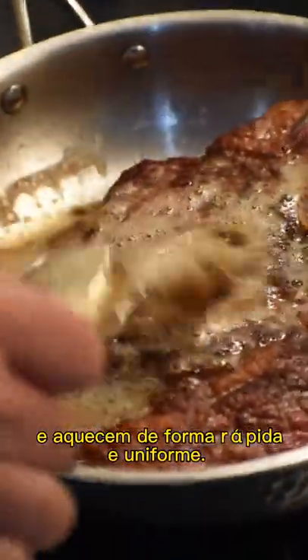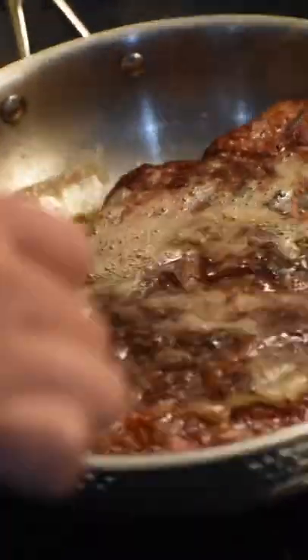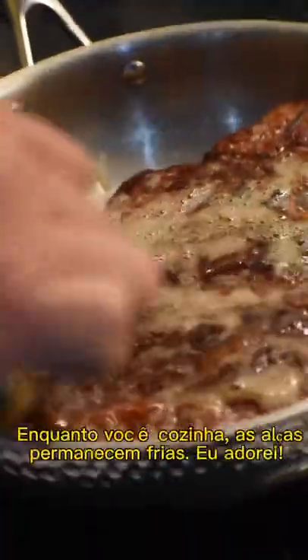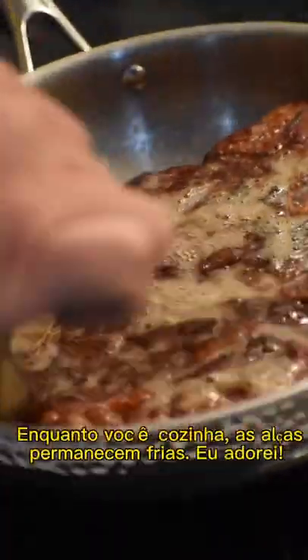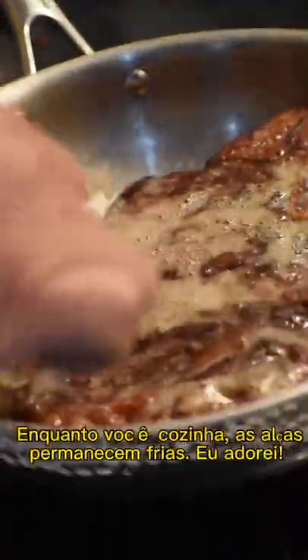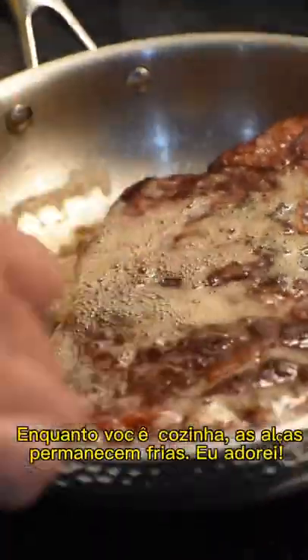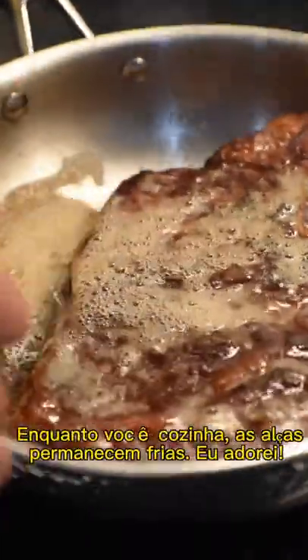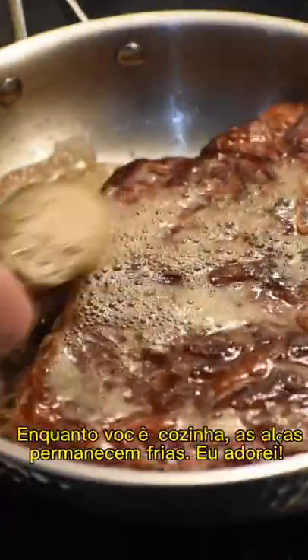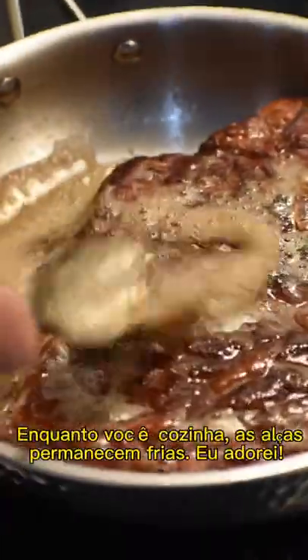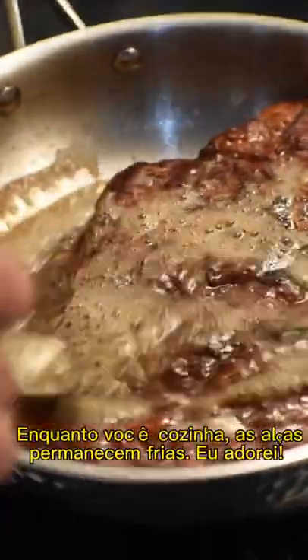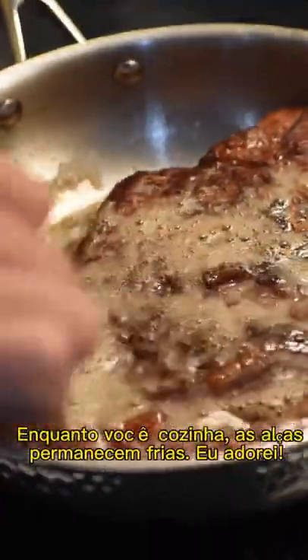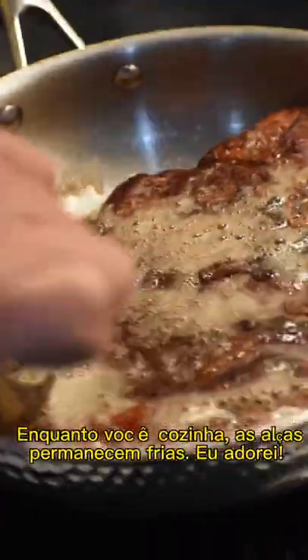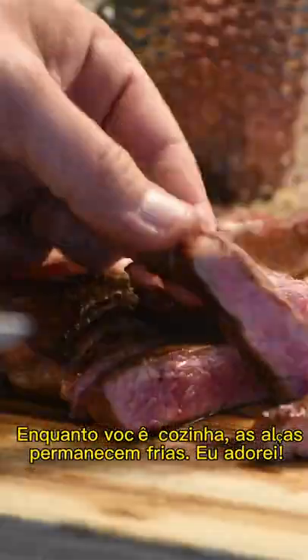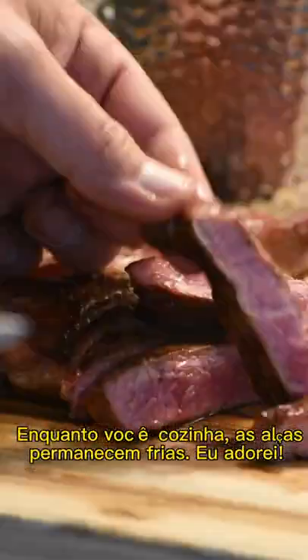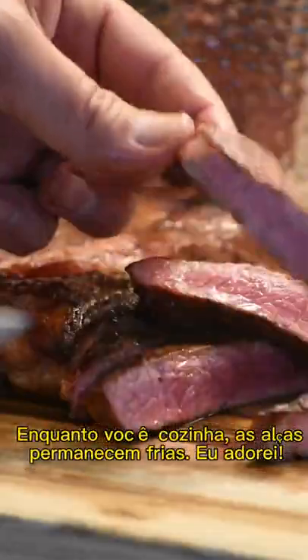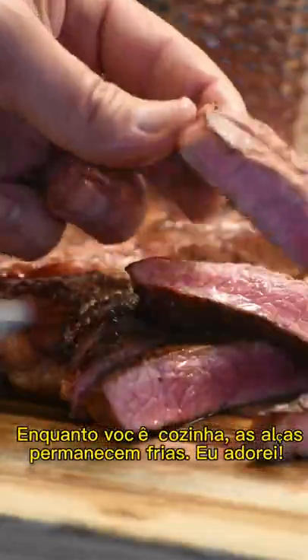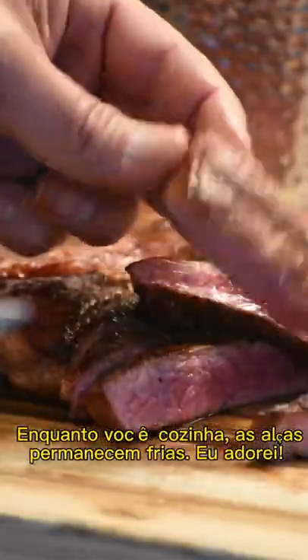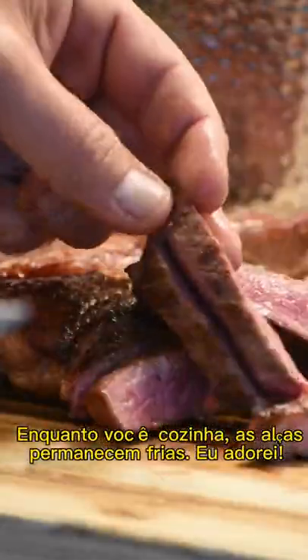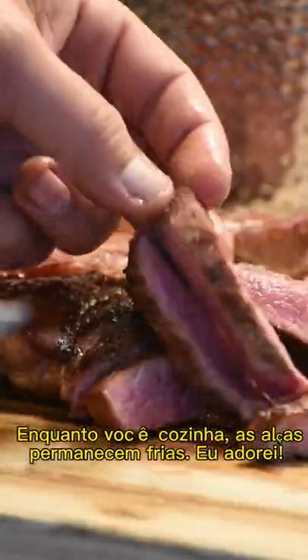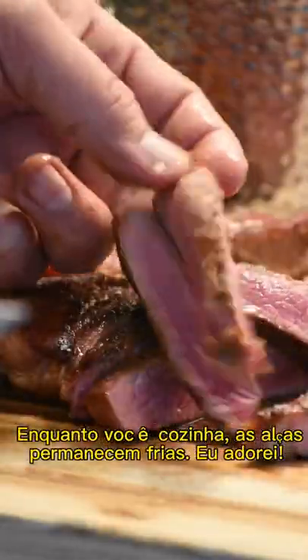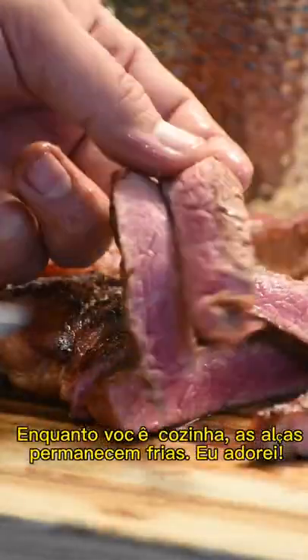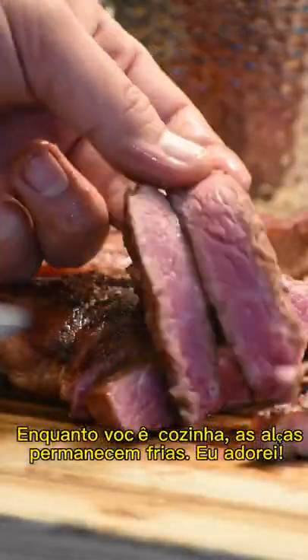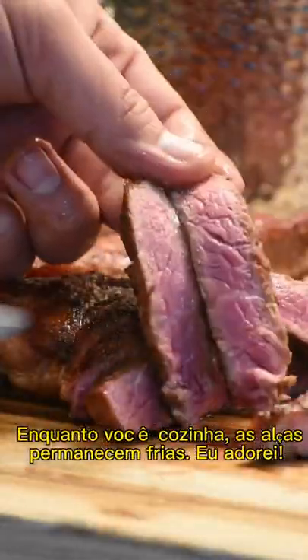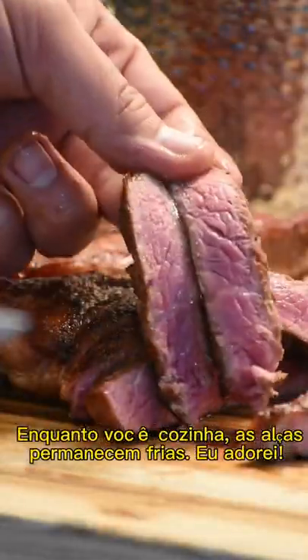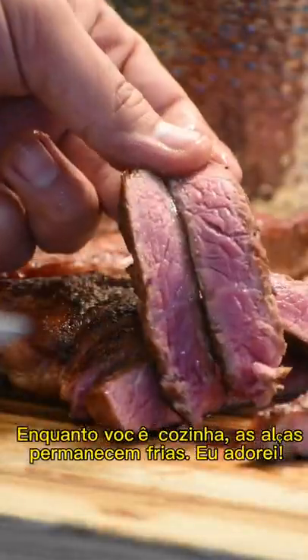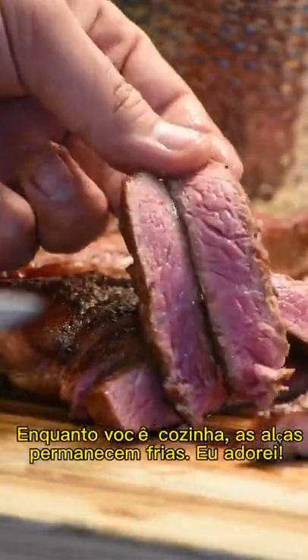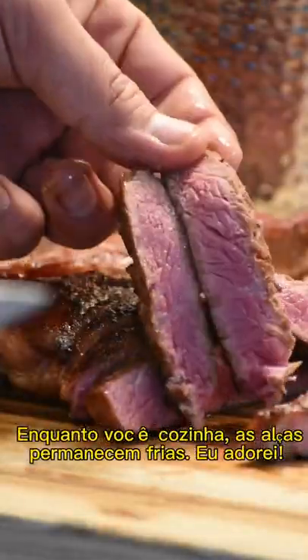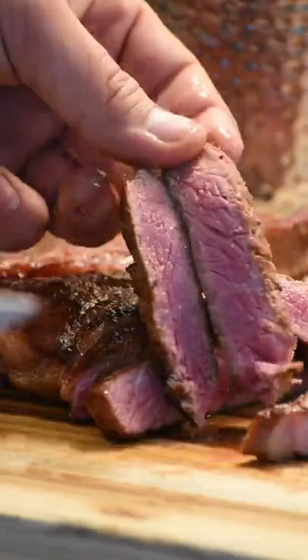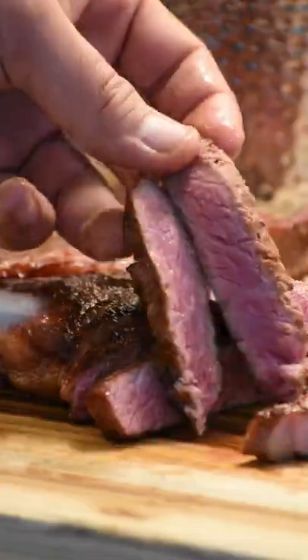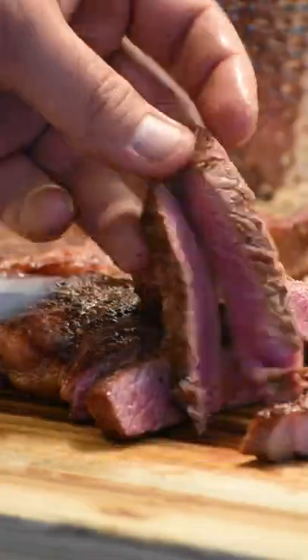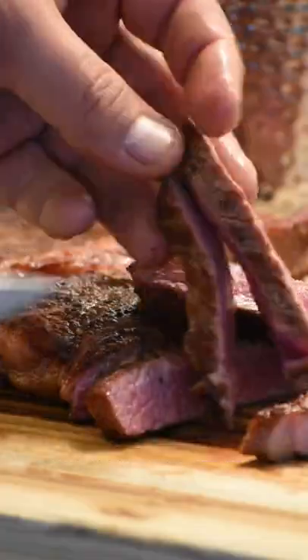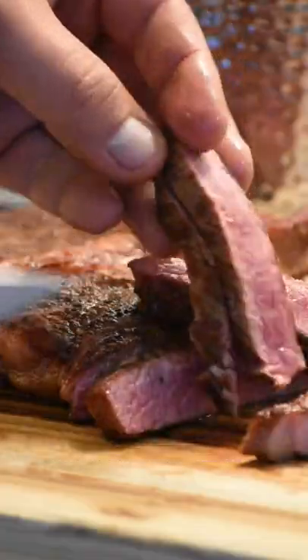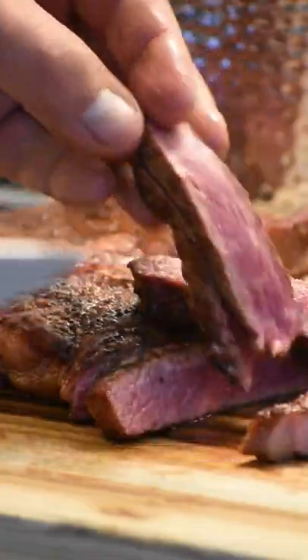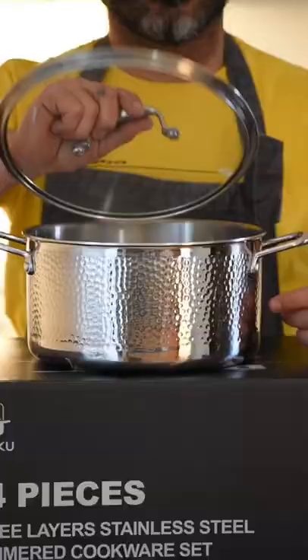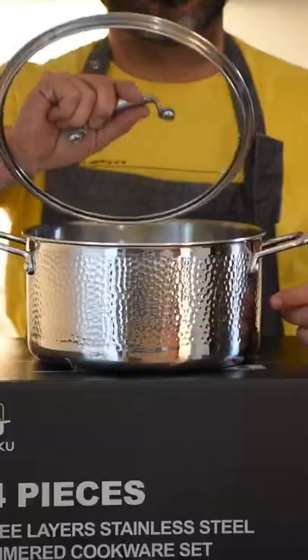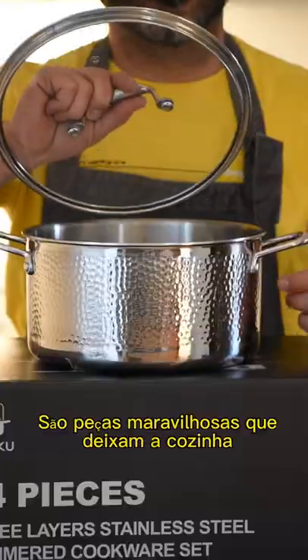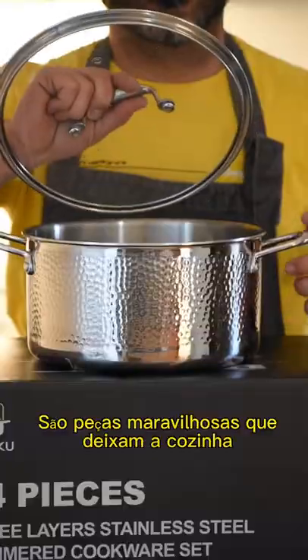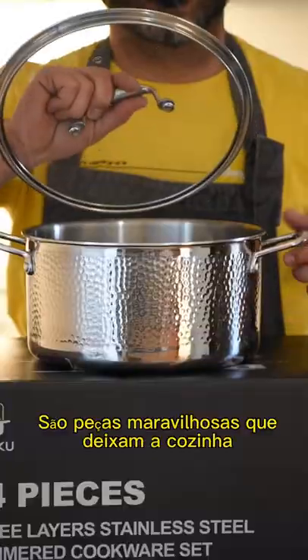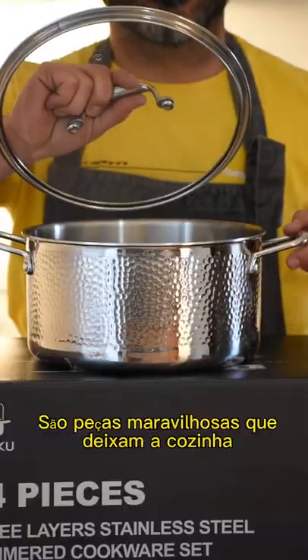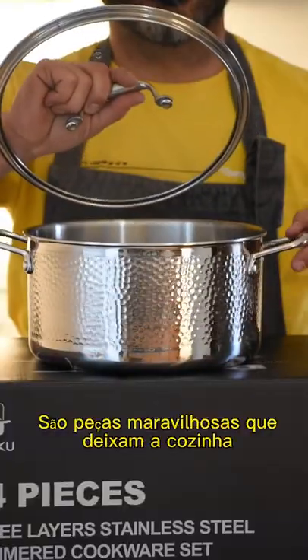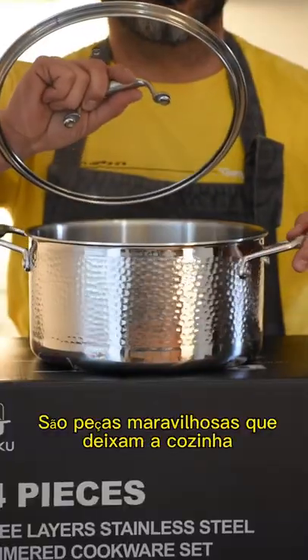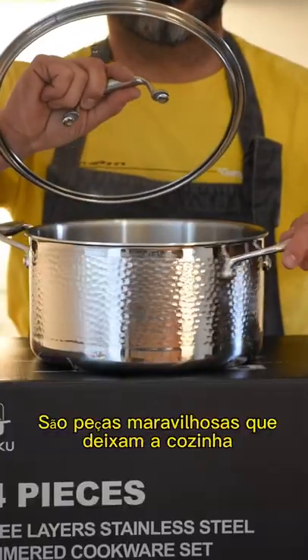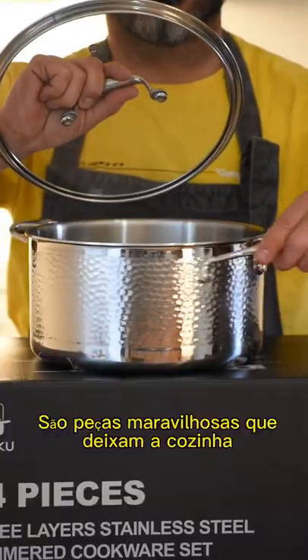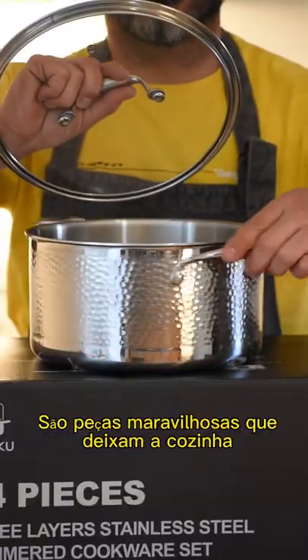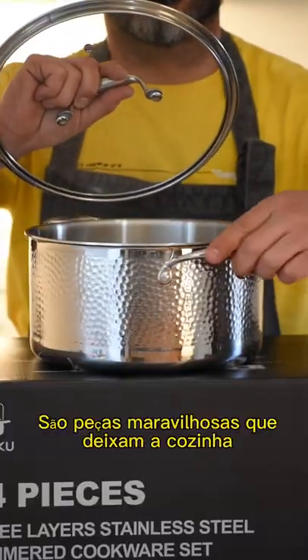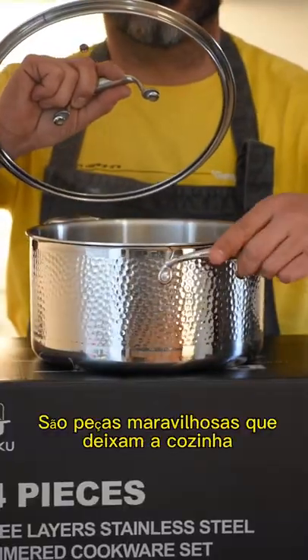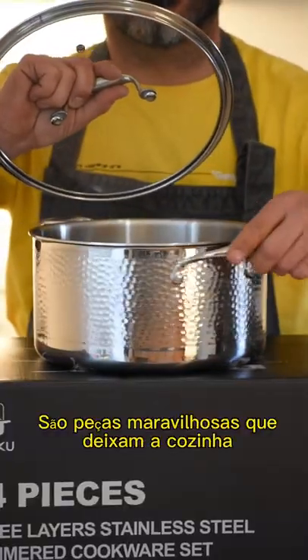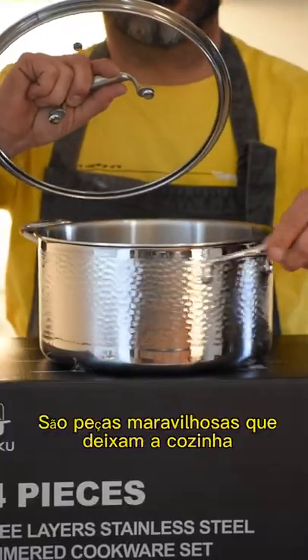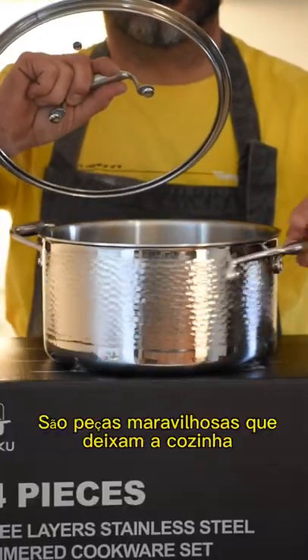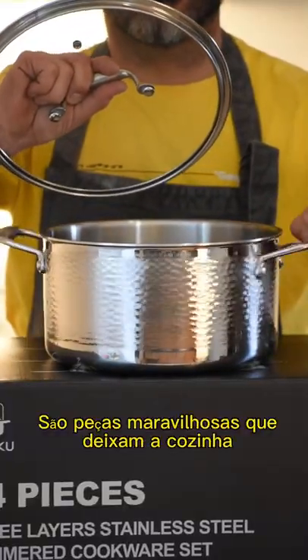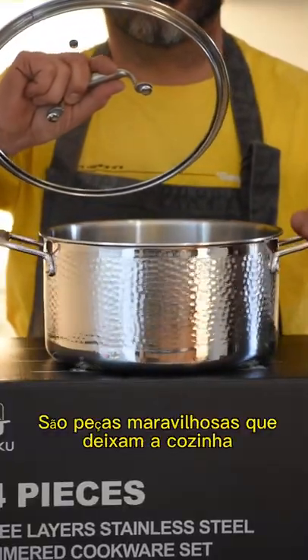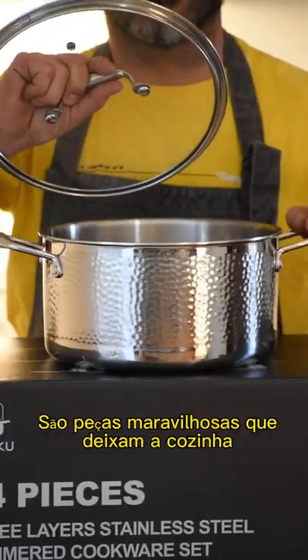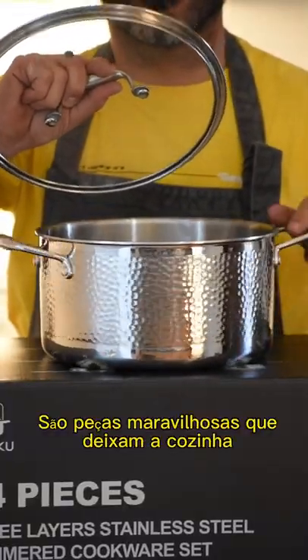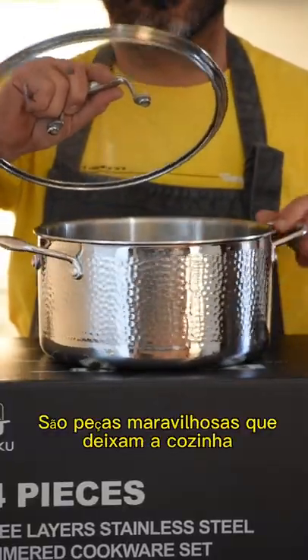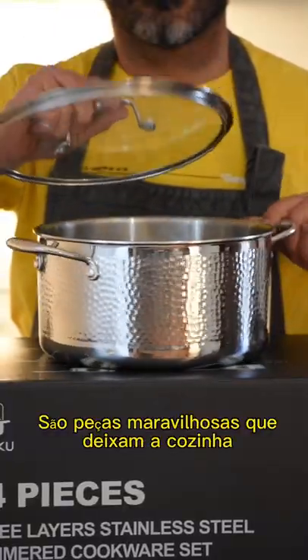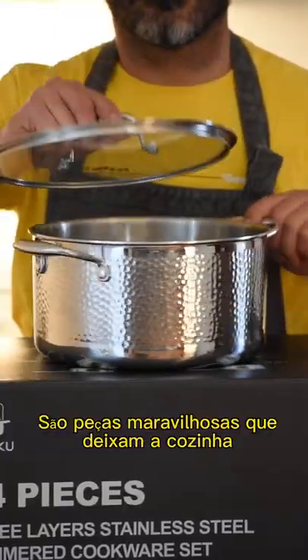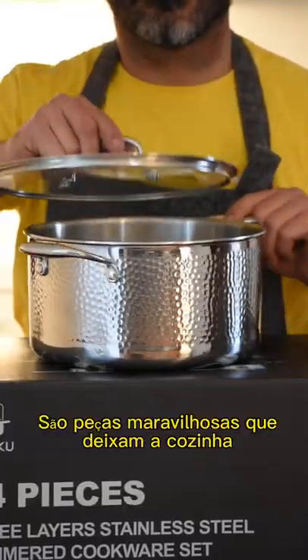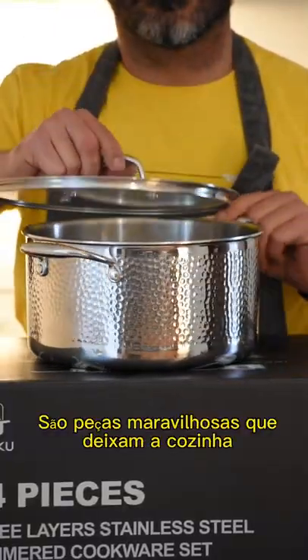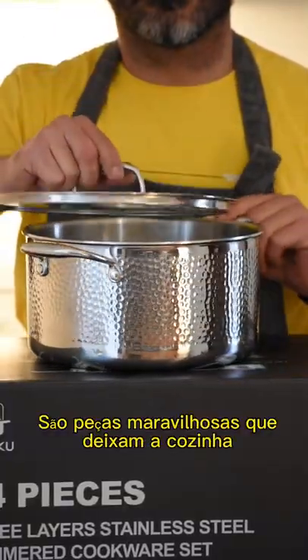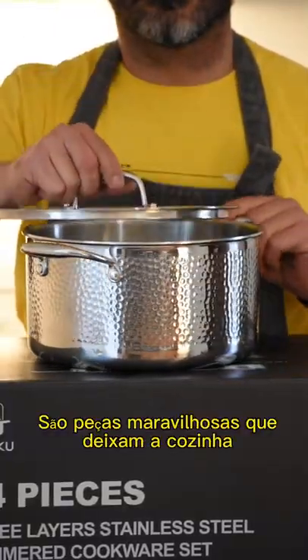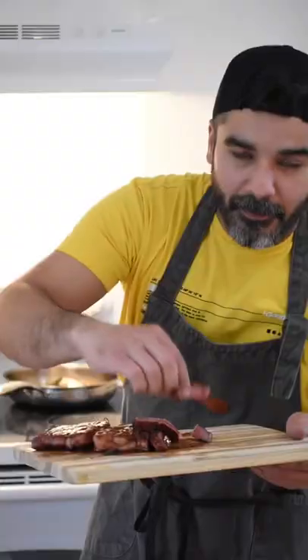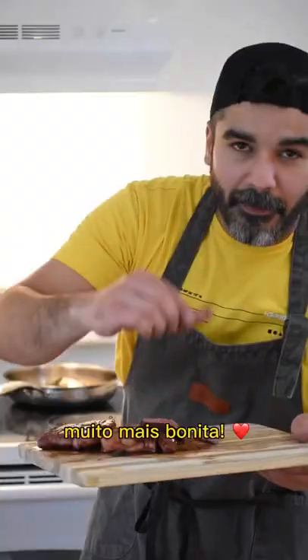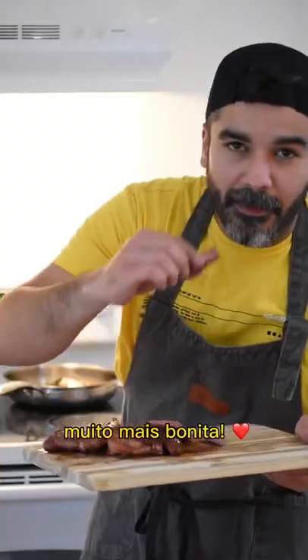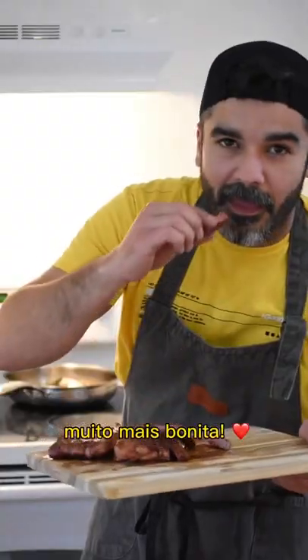As you cook, the handles stay cool. I love it. They are wonderful pieces that make the kitchen much more beautiful.